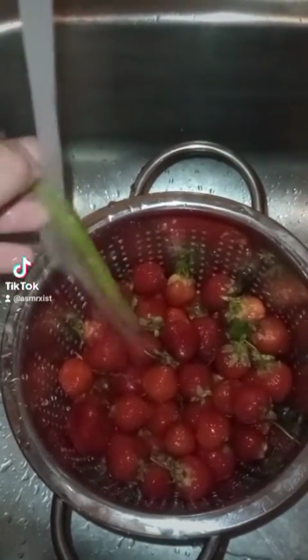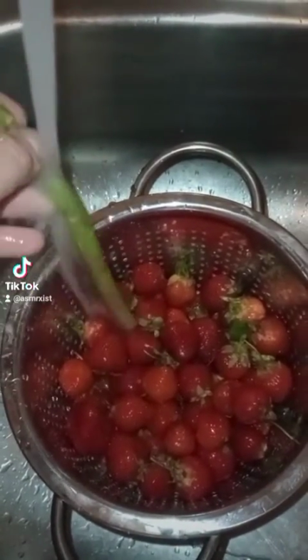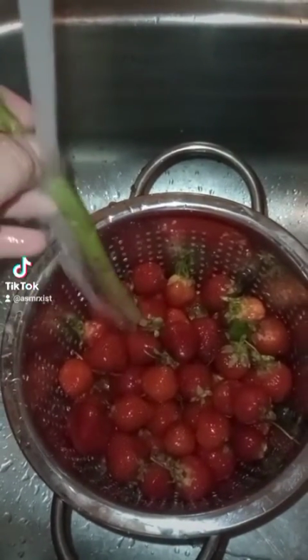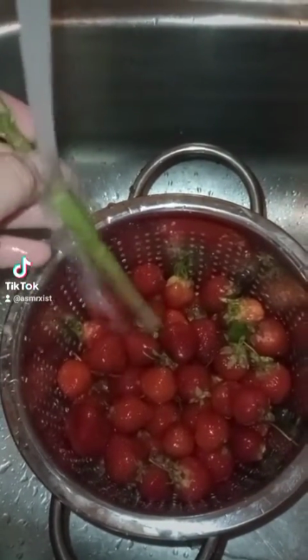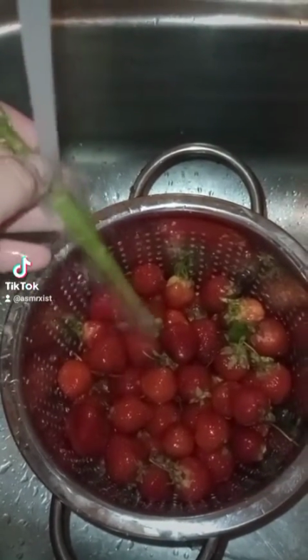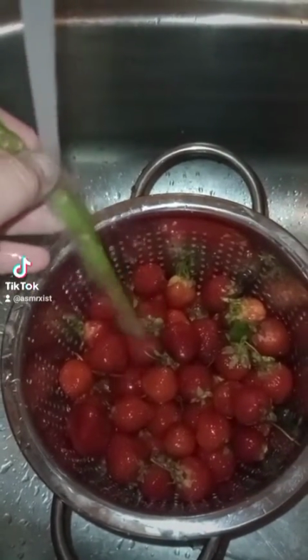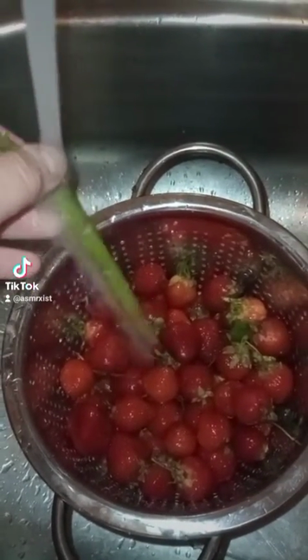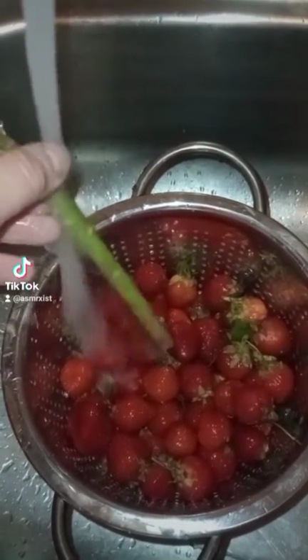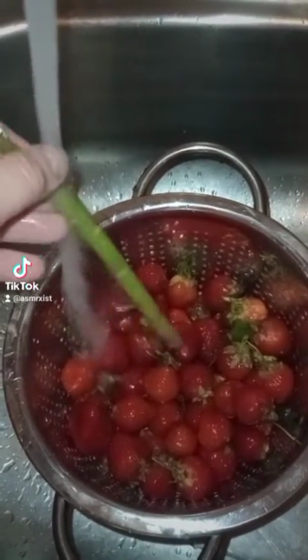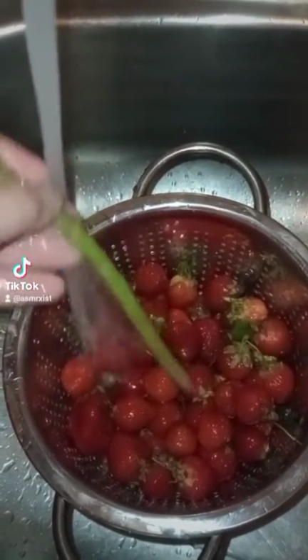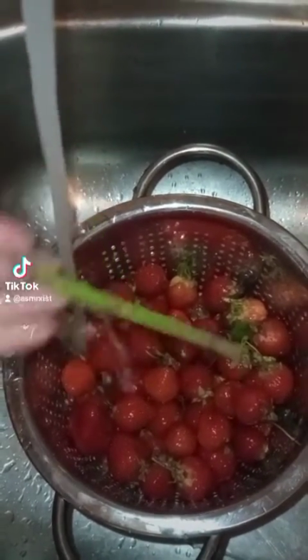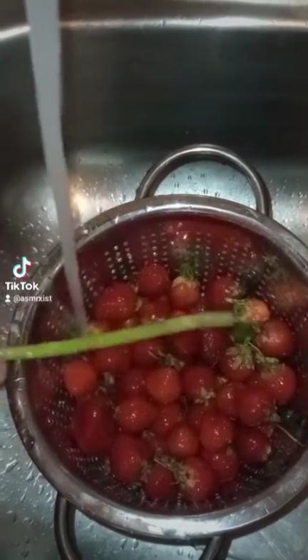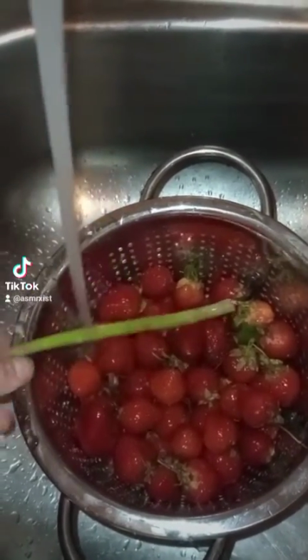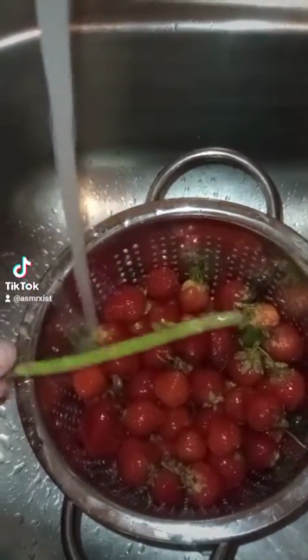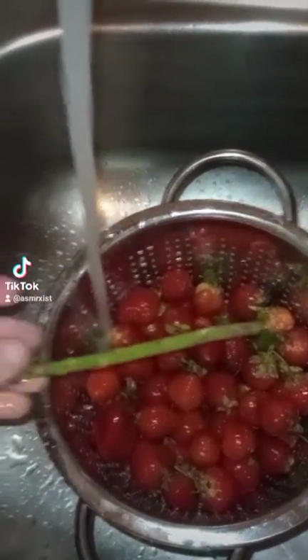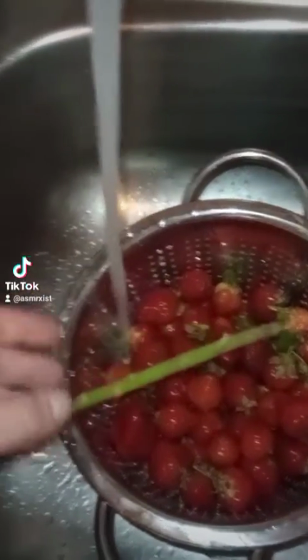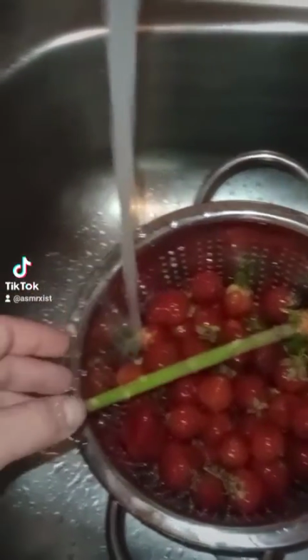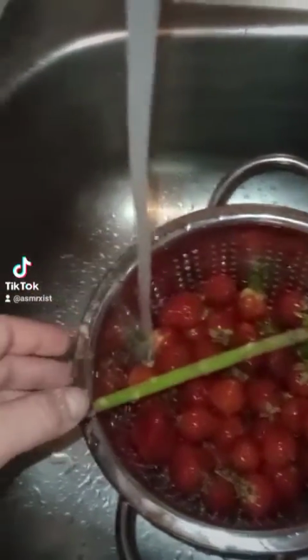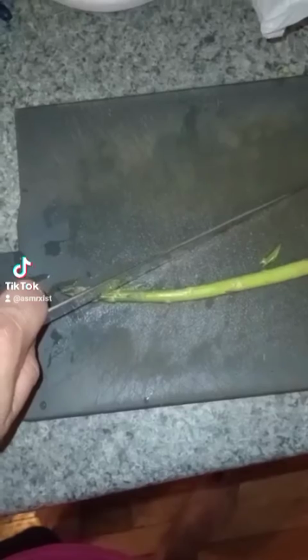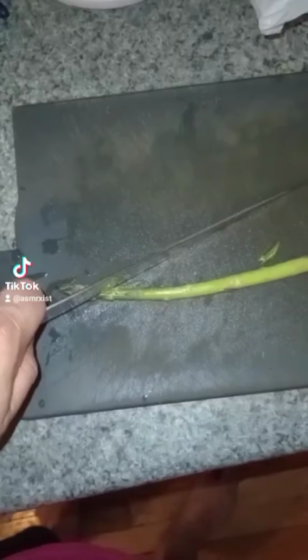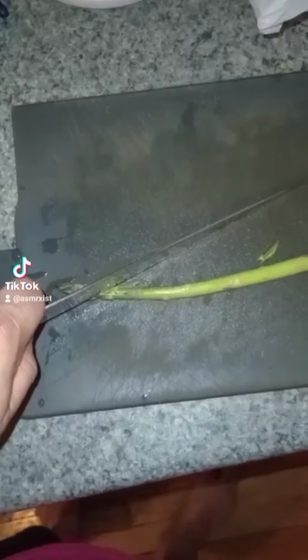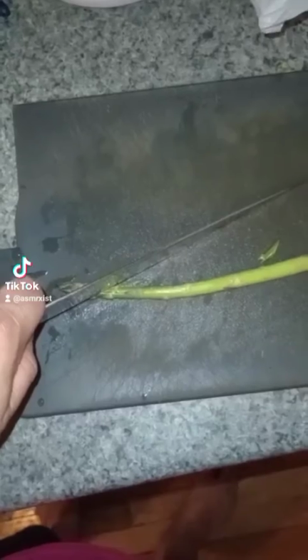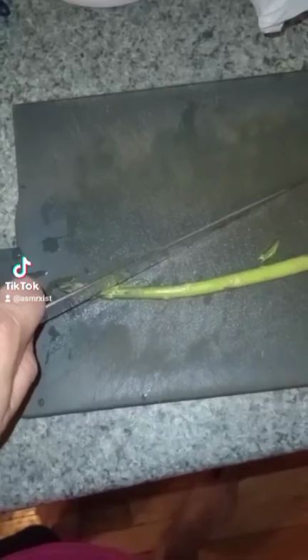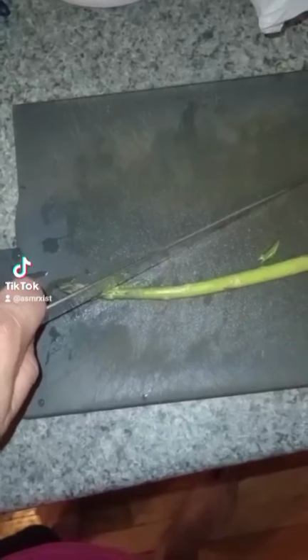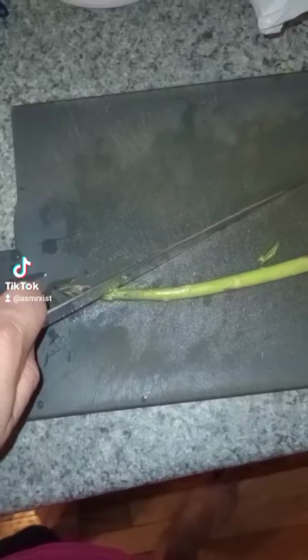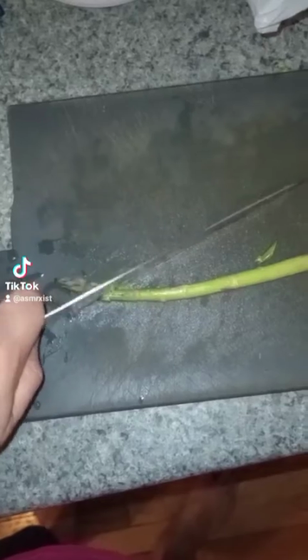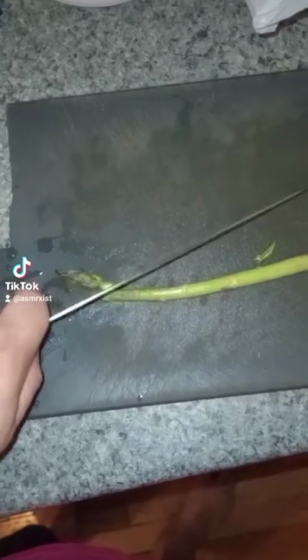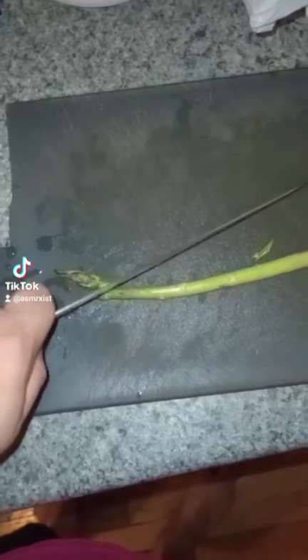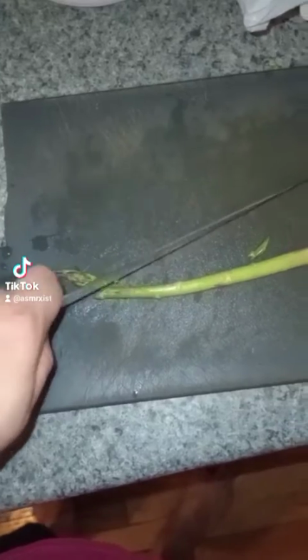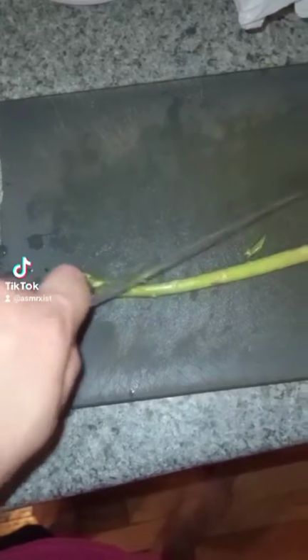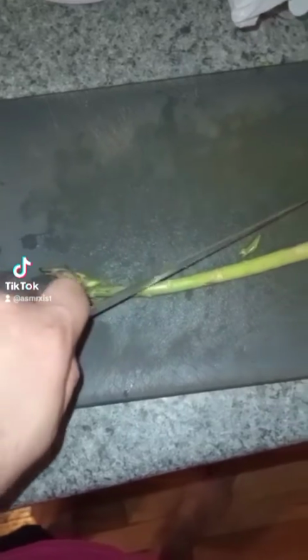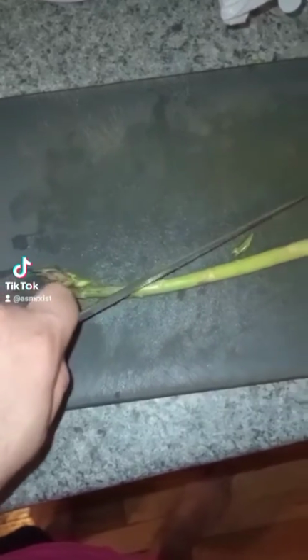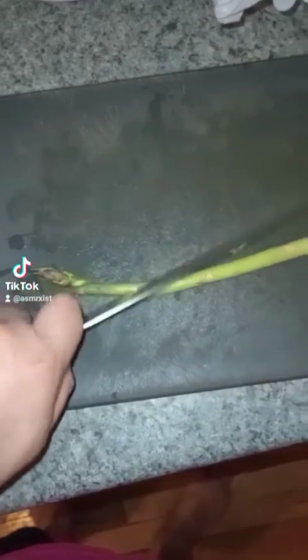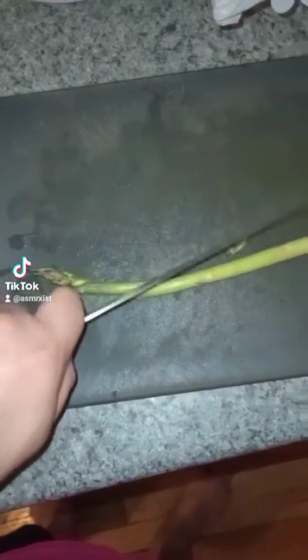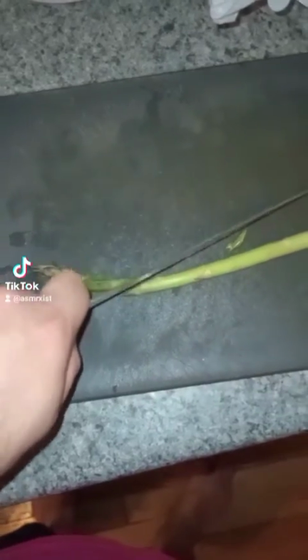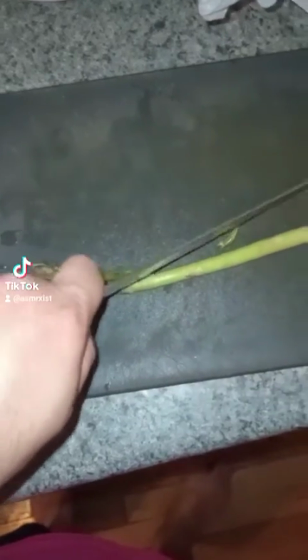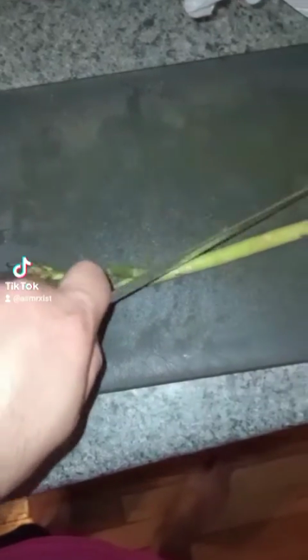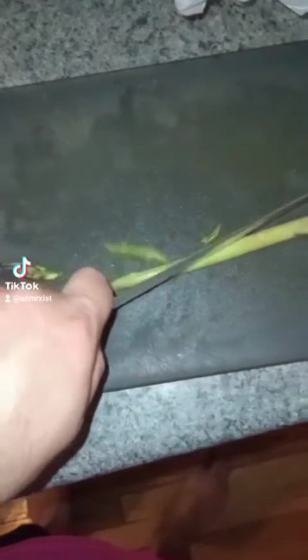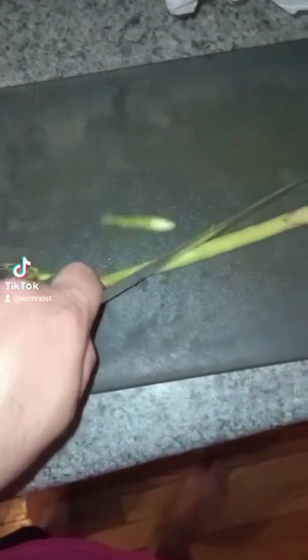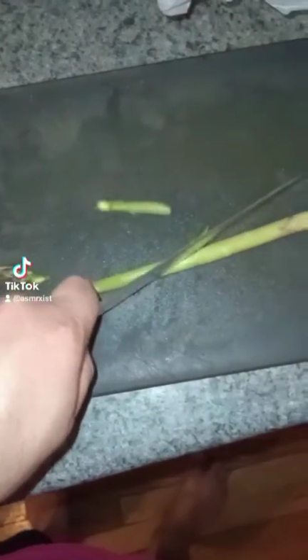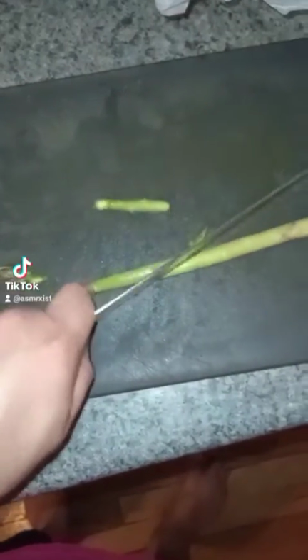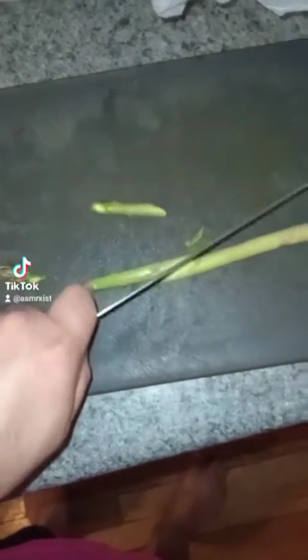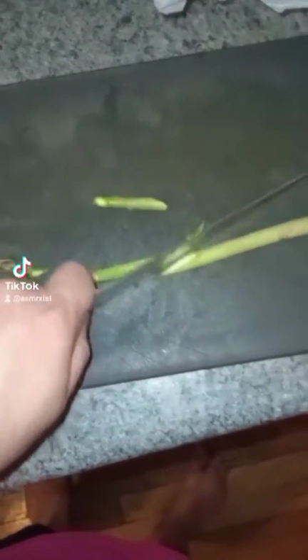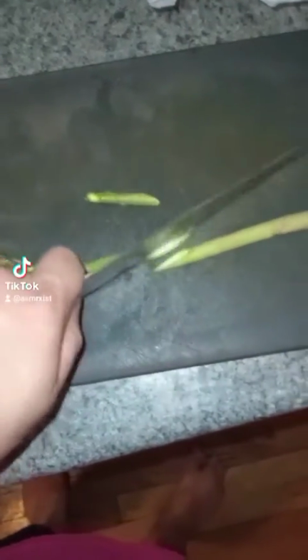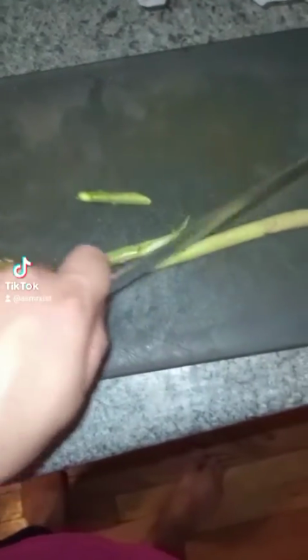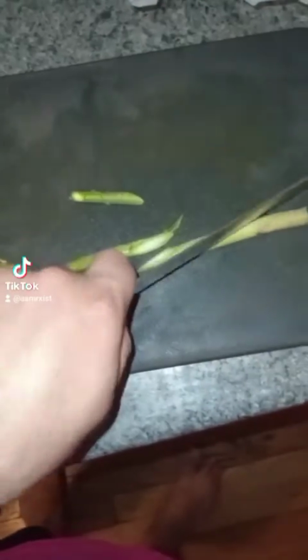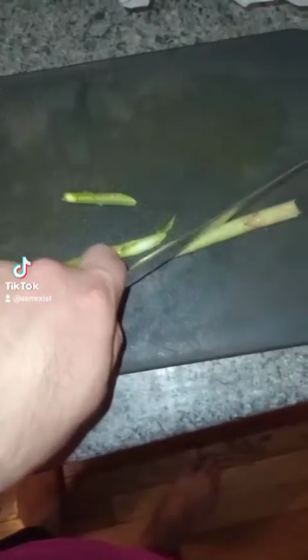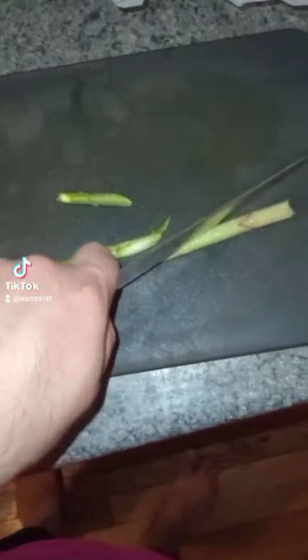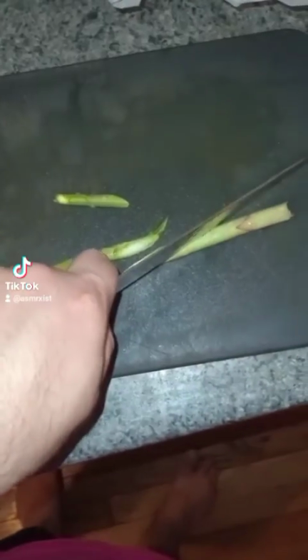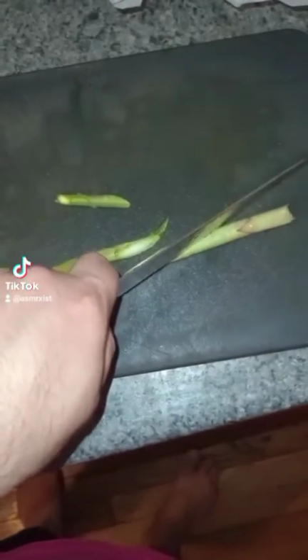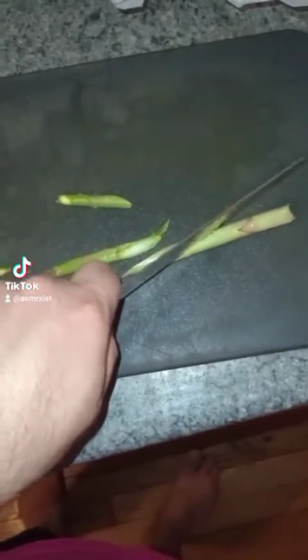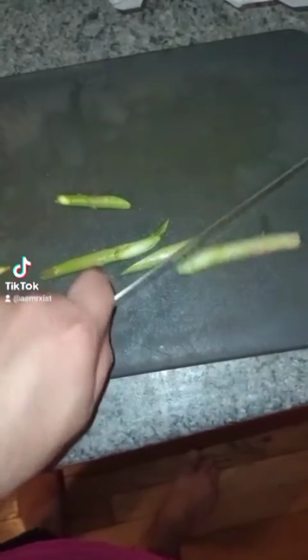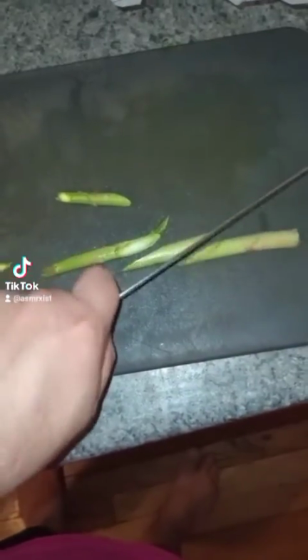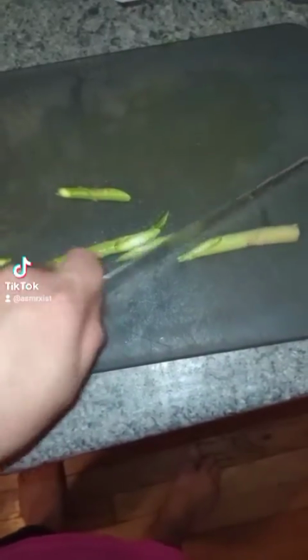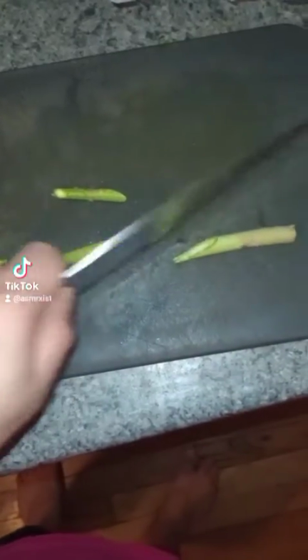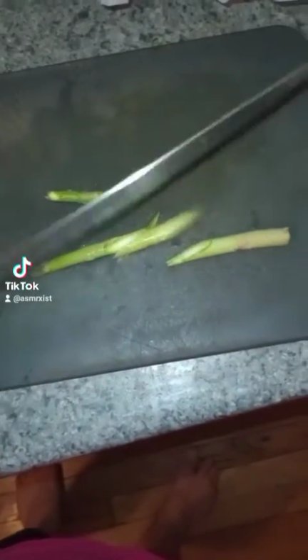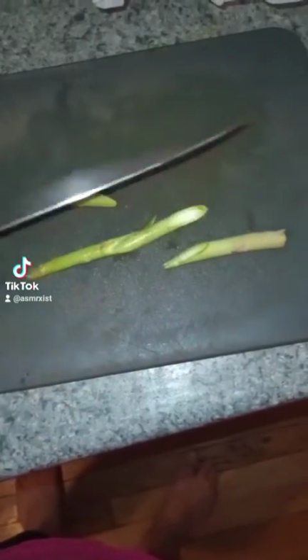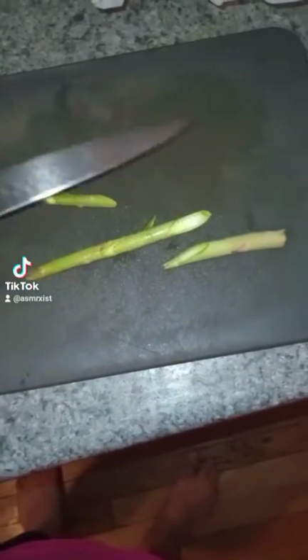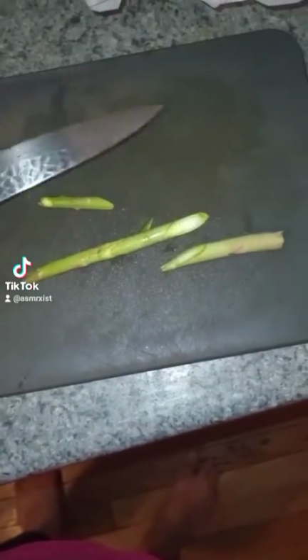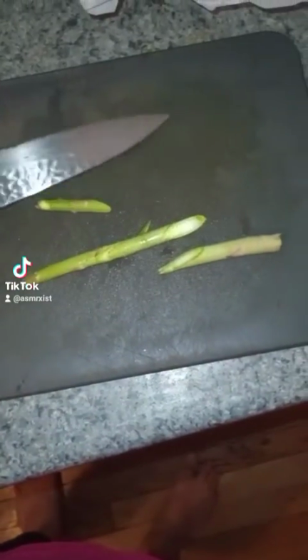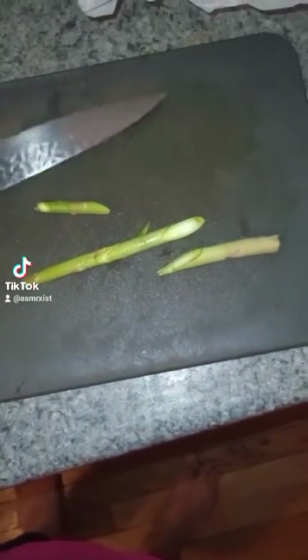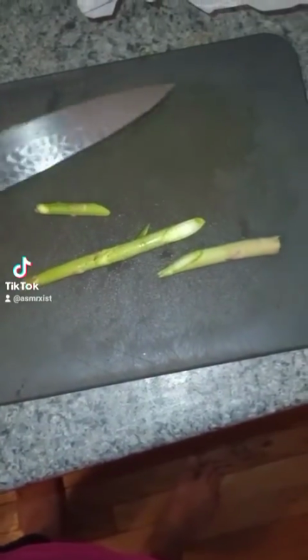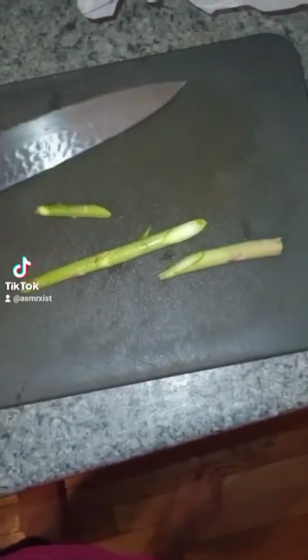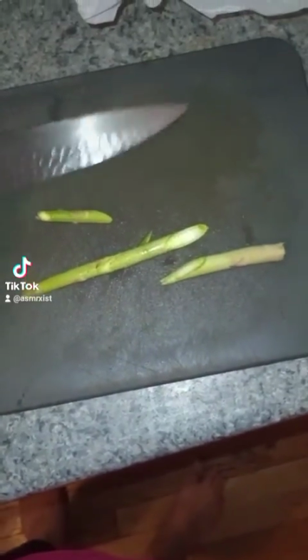Wash your veggies. Chop your veggies — probably not with one hand.